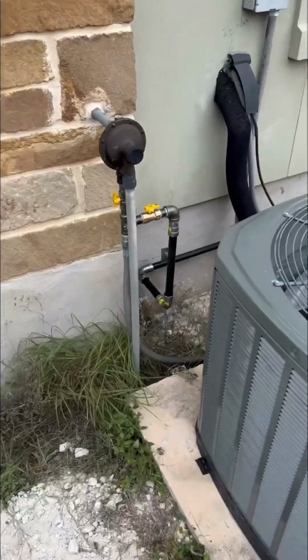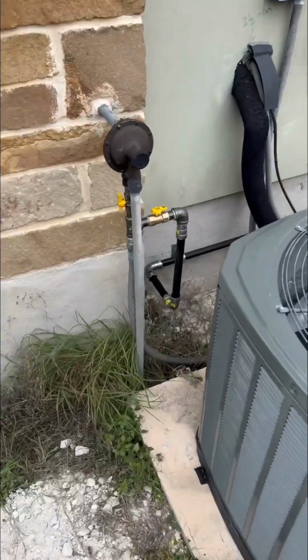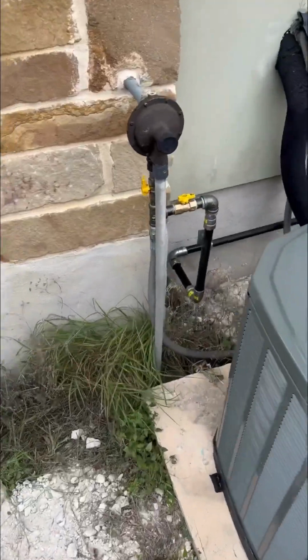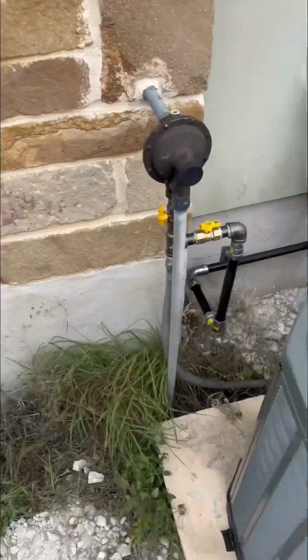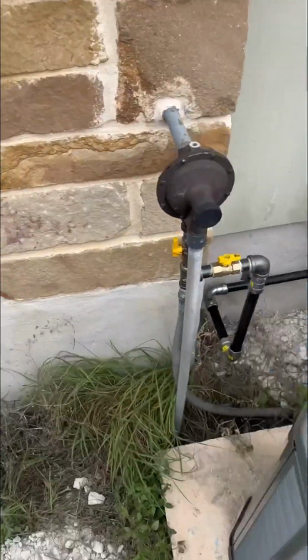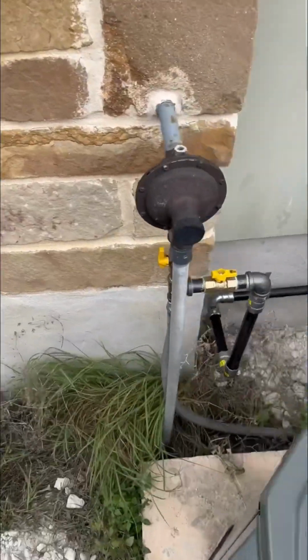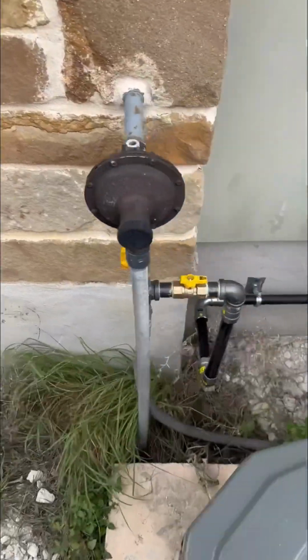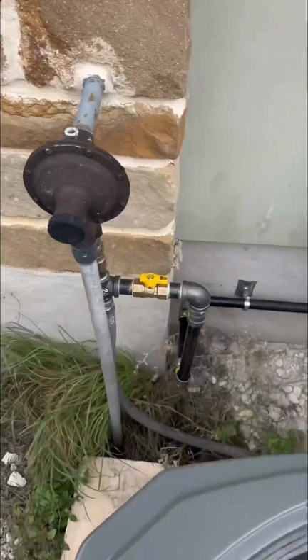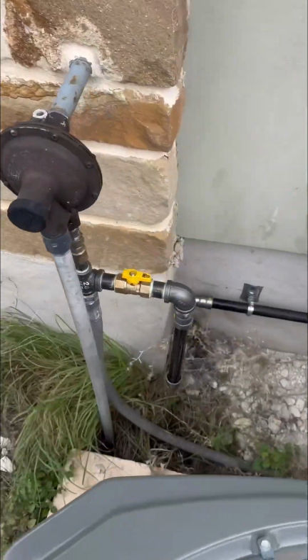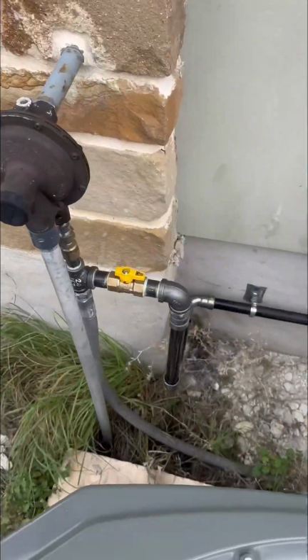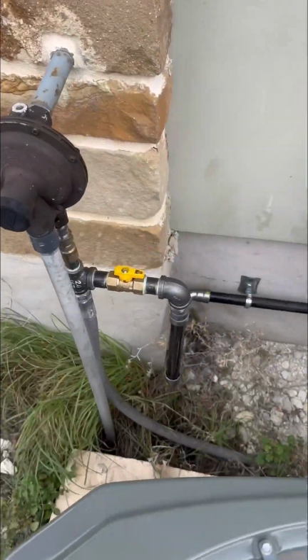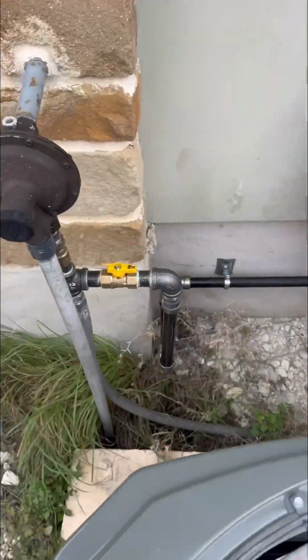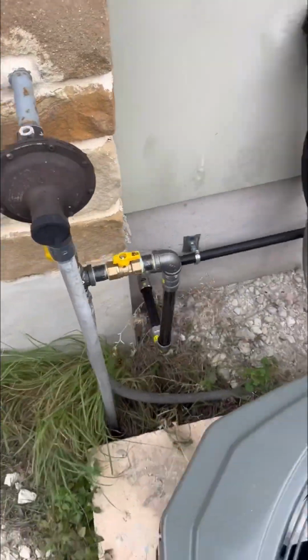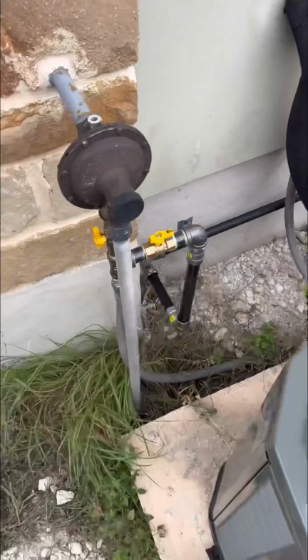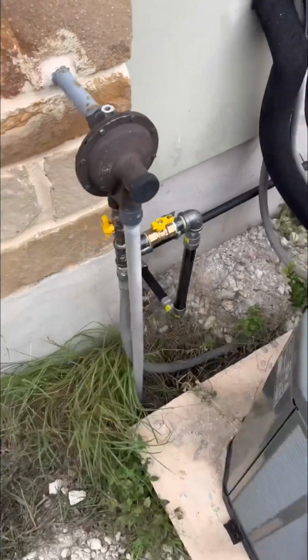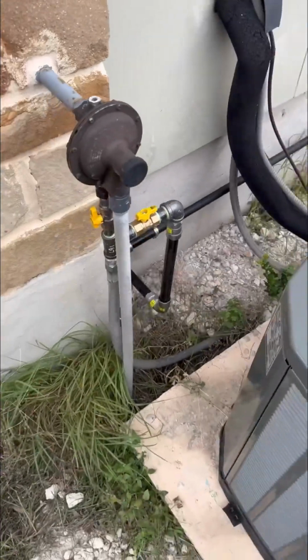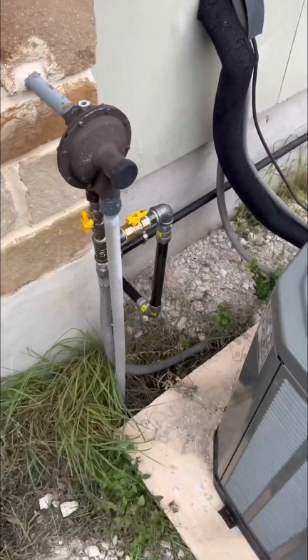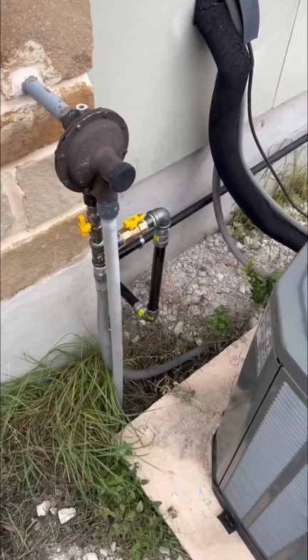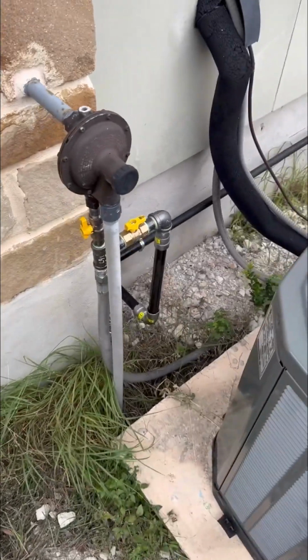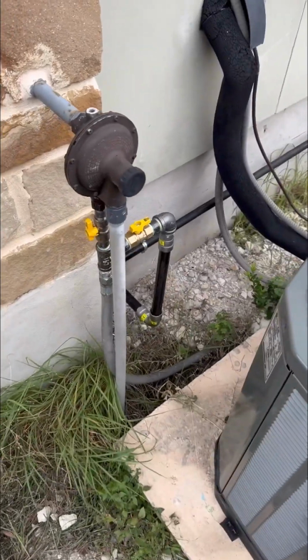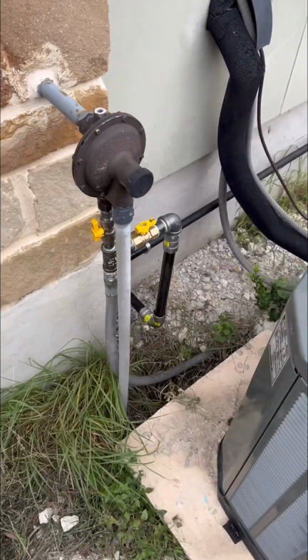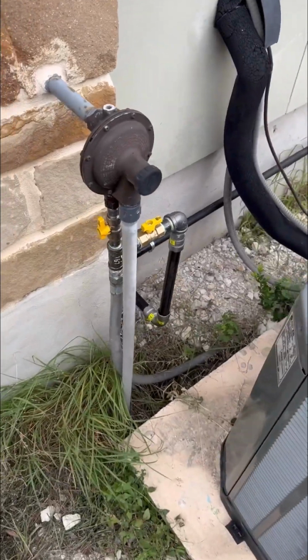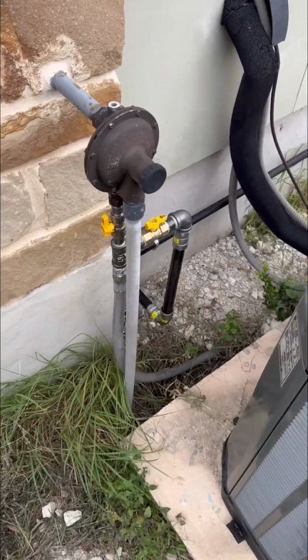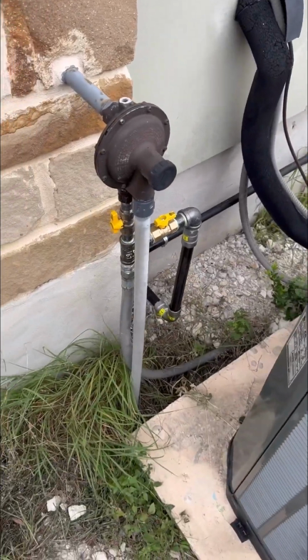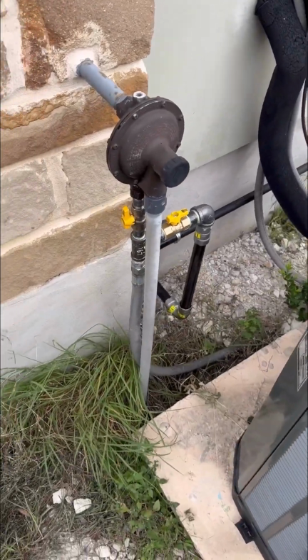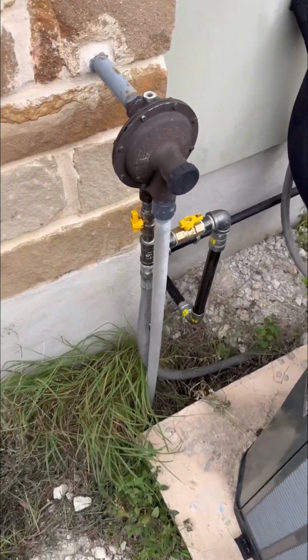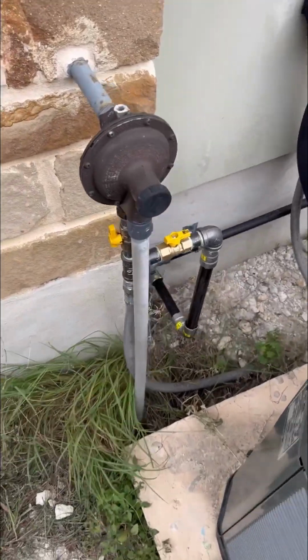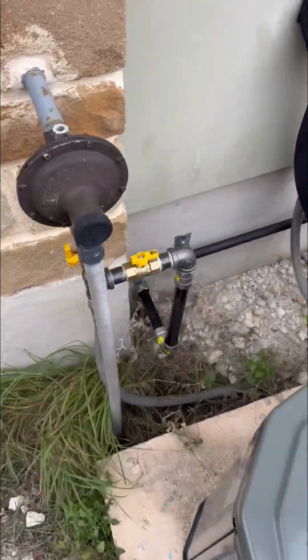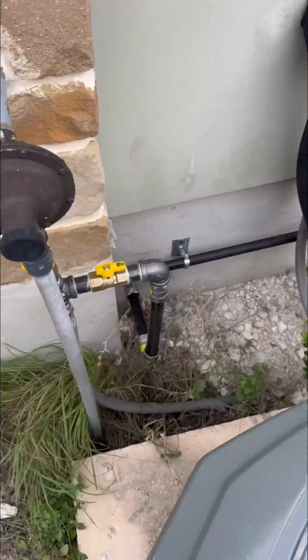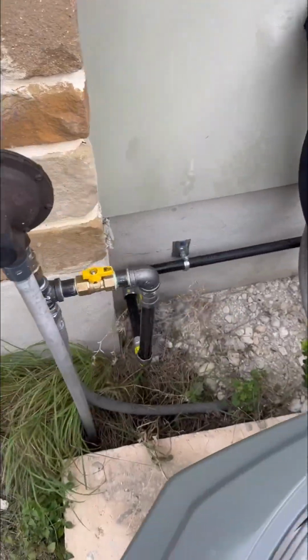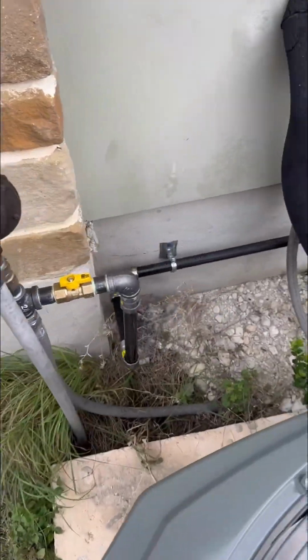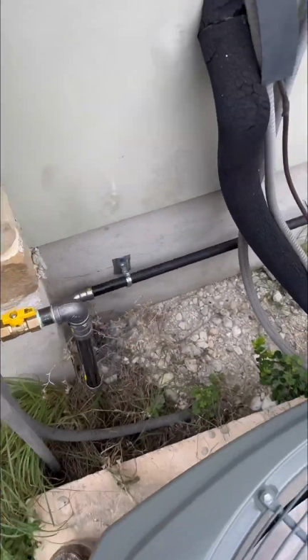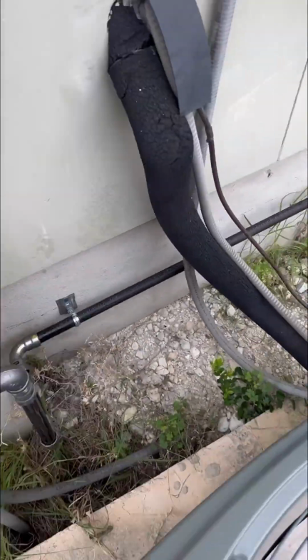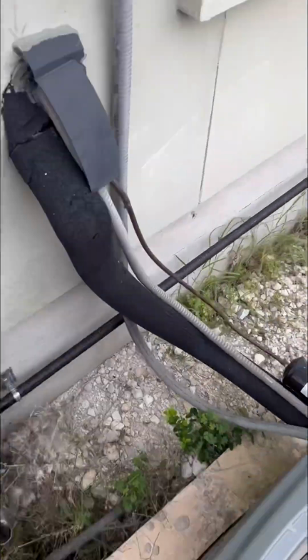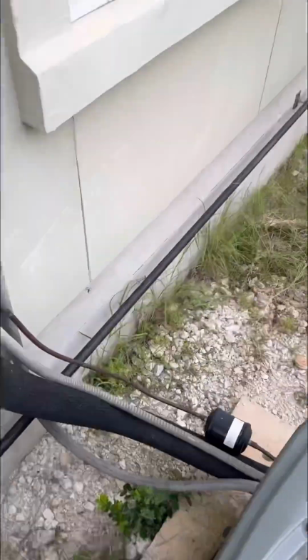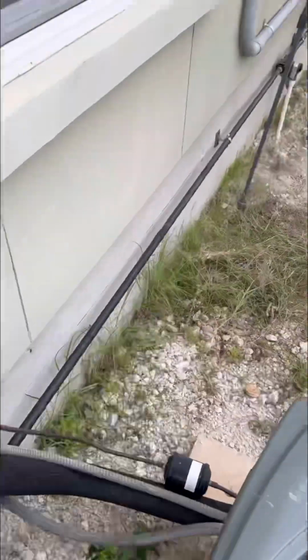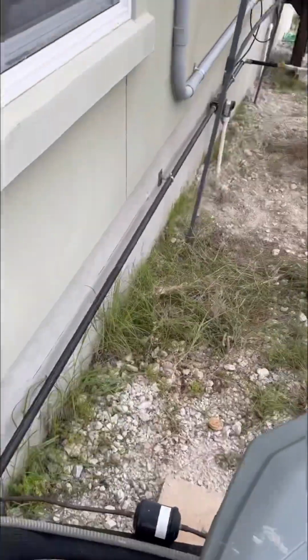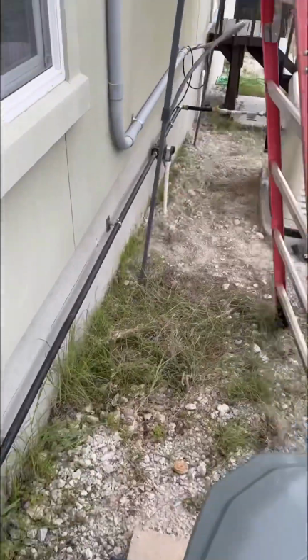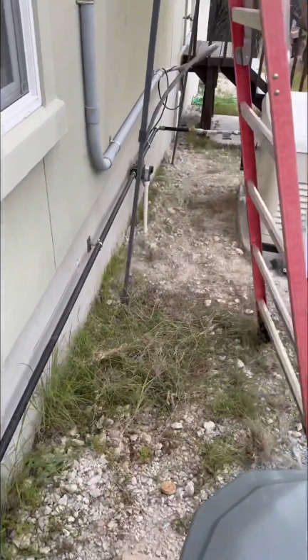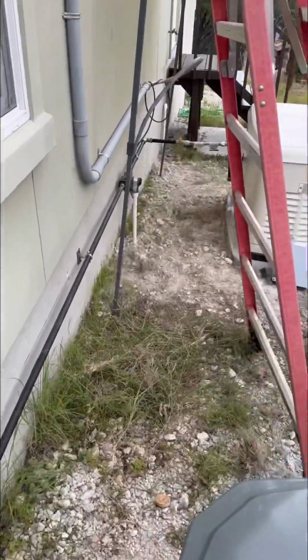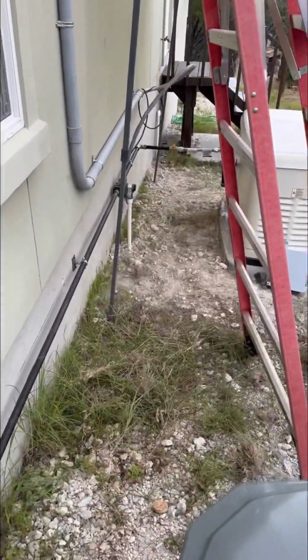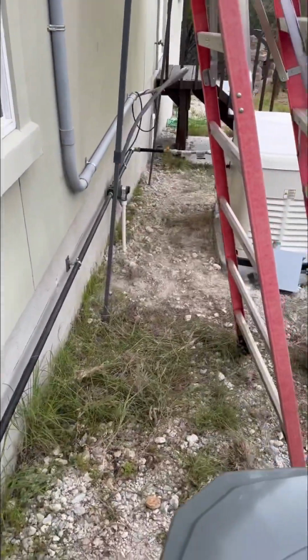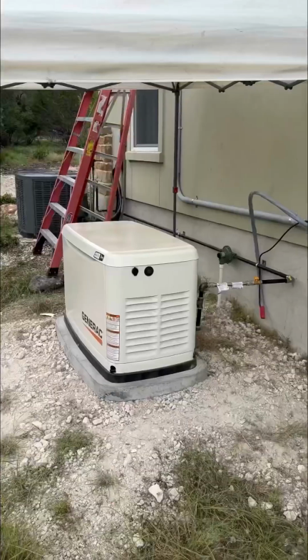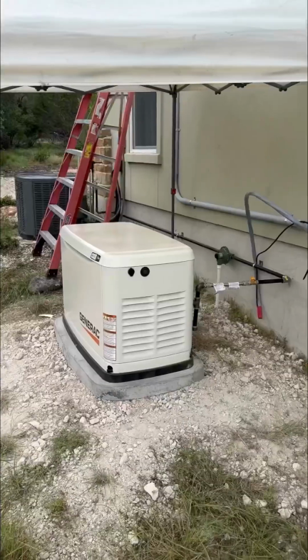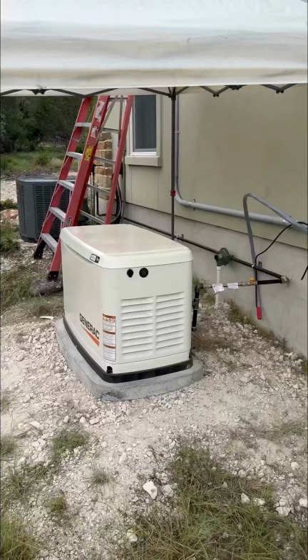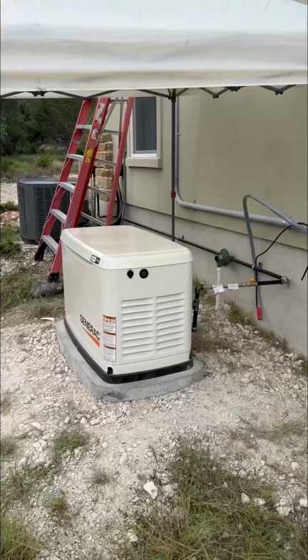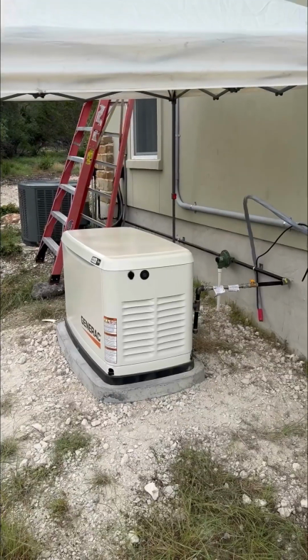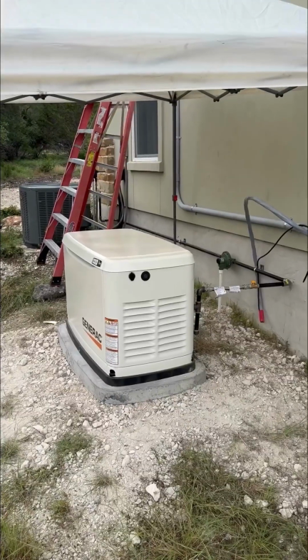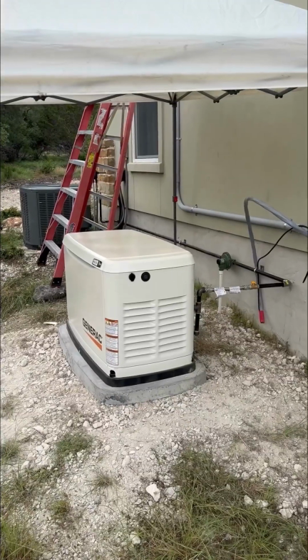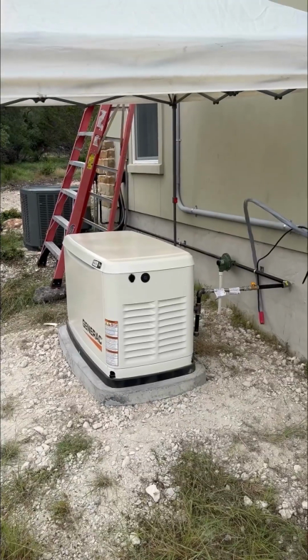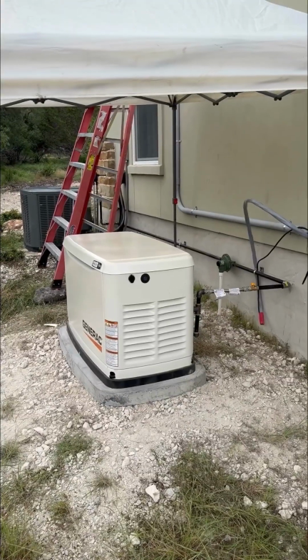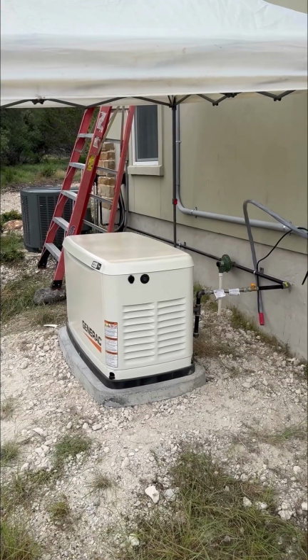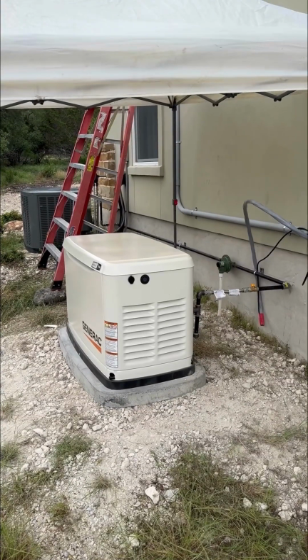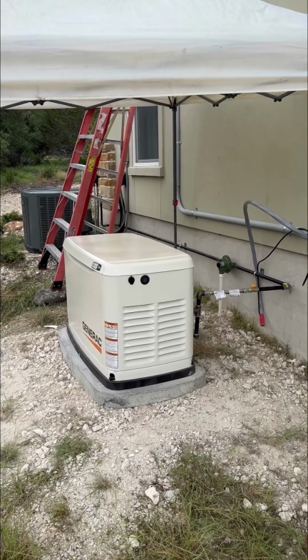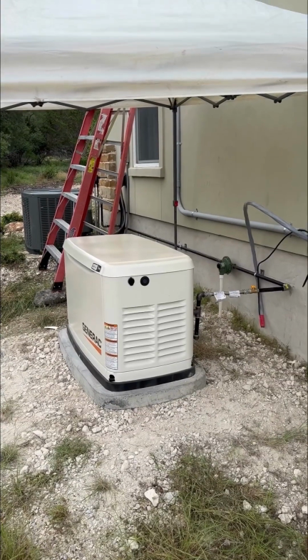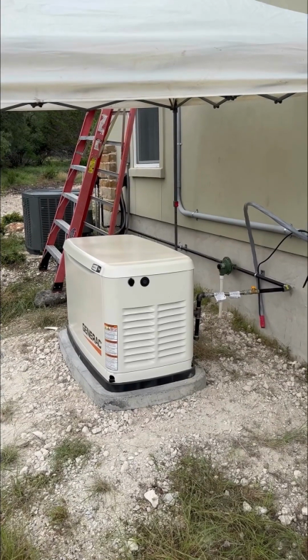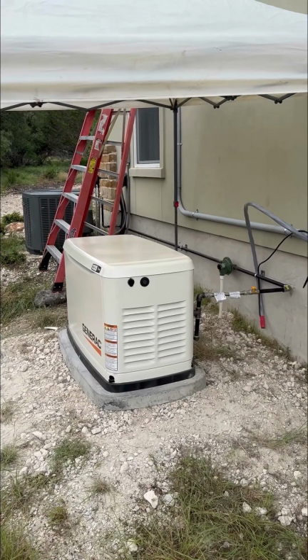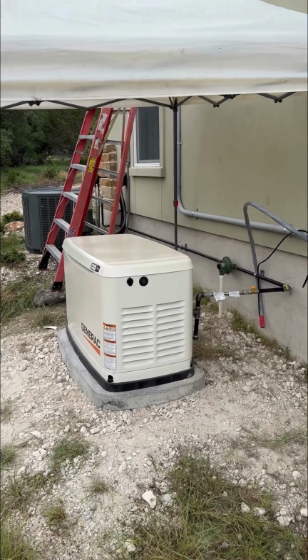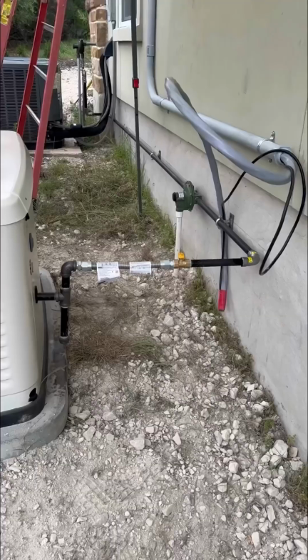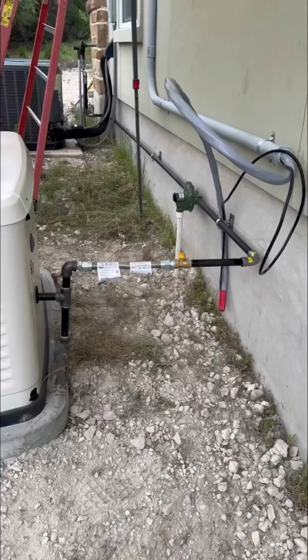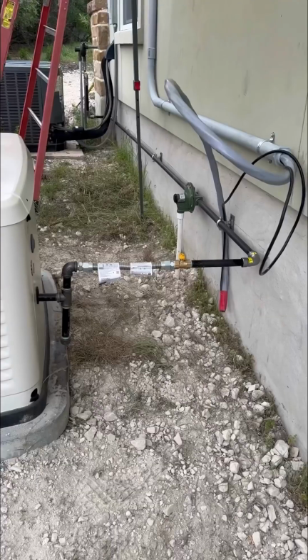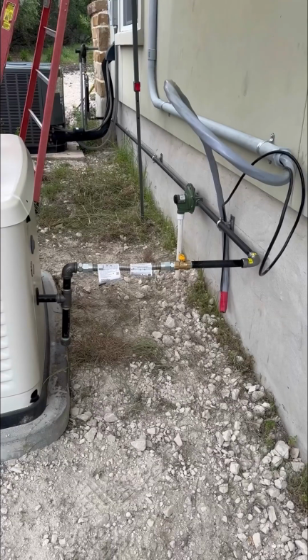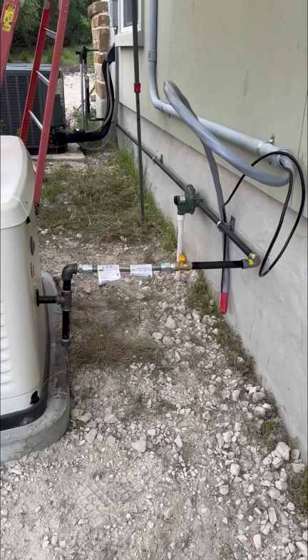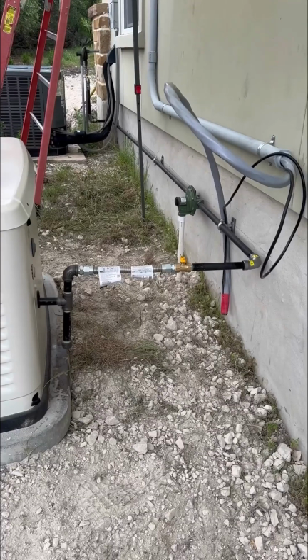I did install a pressure regulator closer to the generator, and I ran the vent five feet away. Let me know what y'all think of this one.